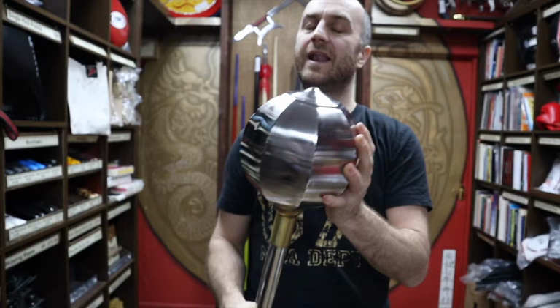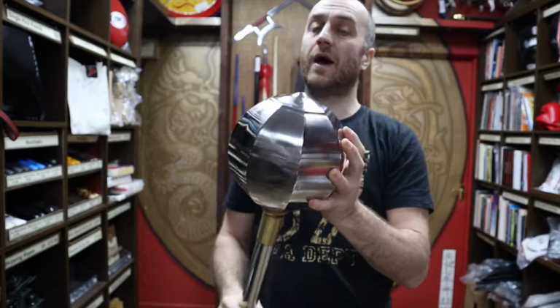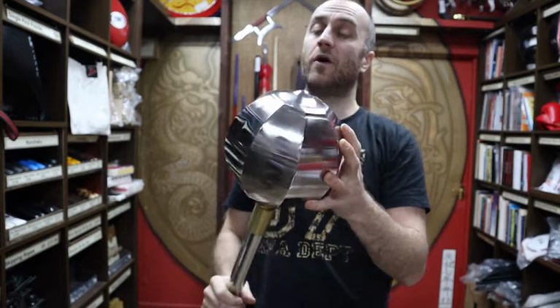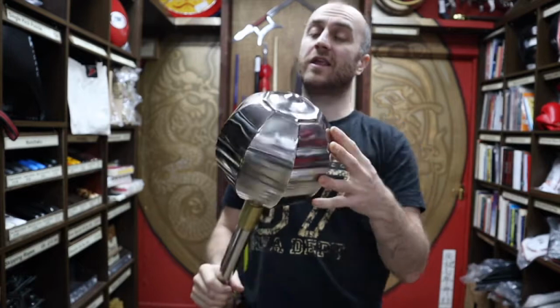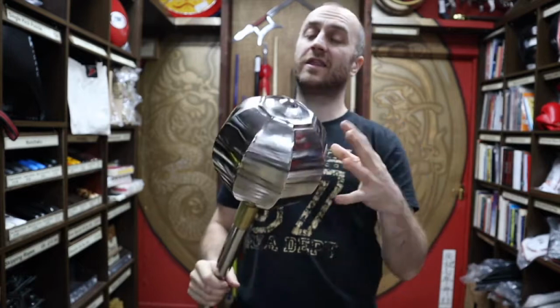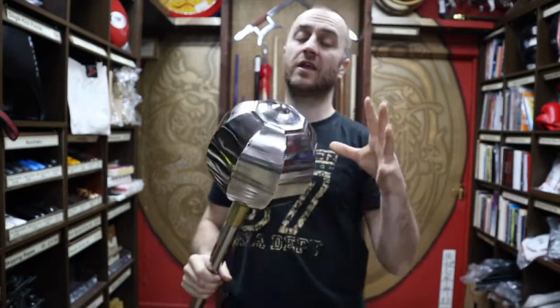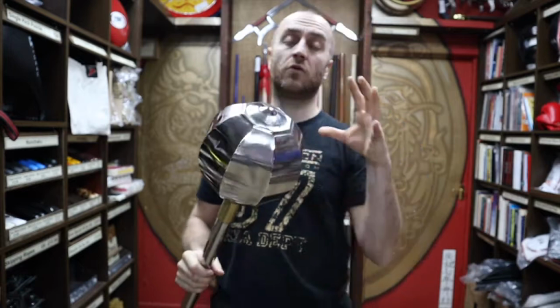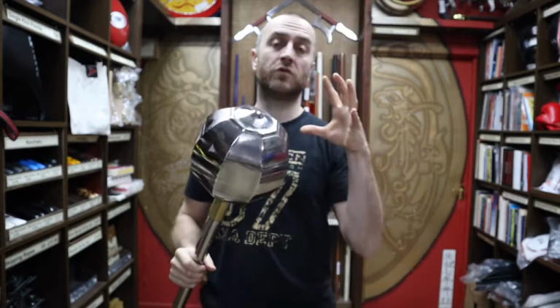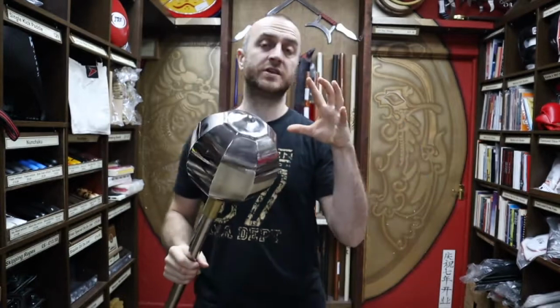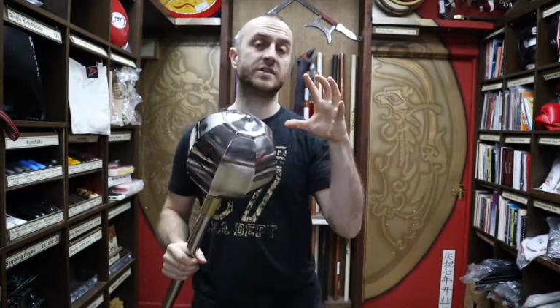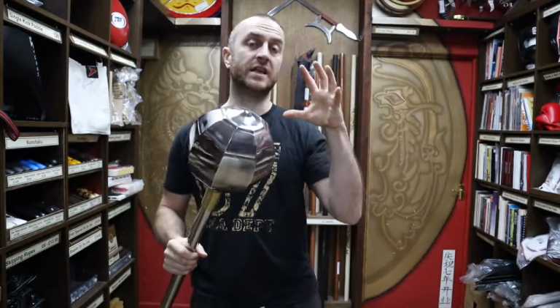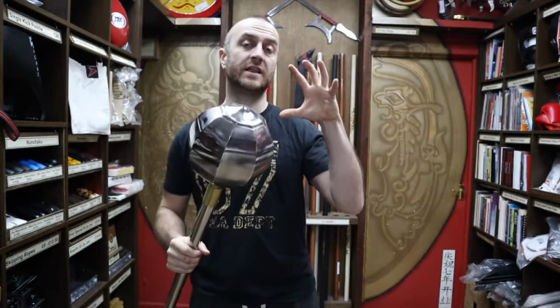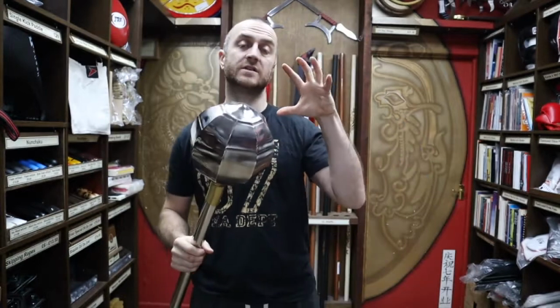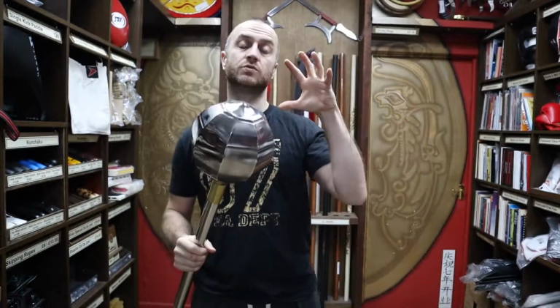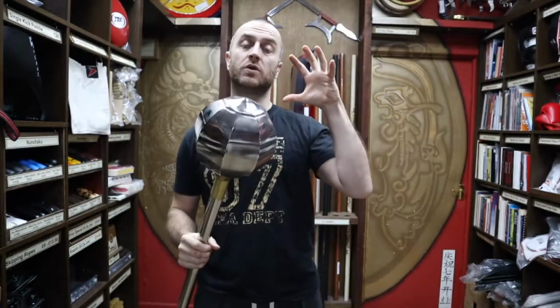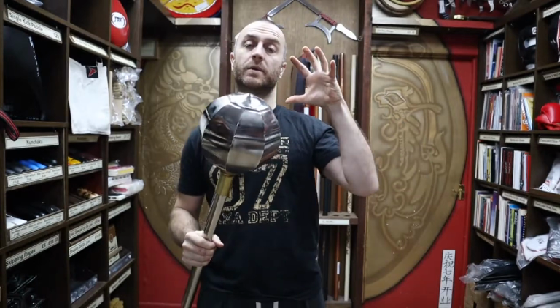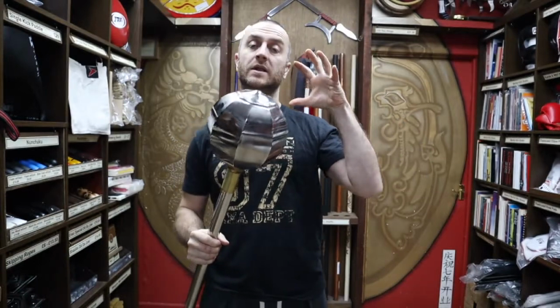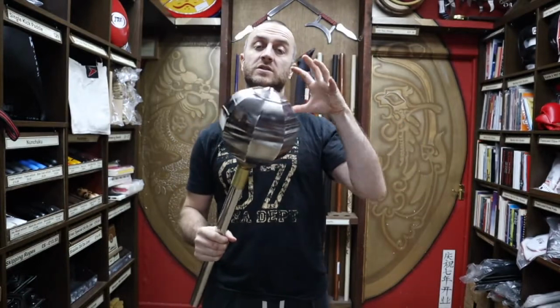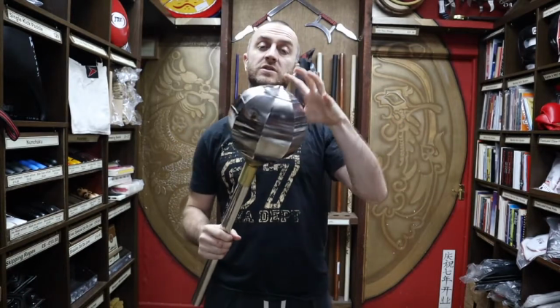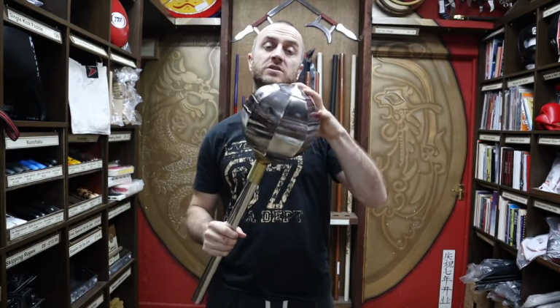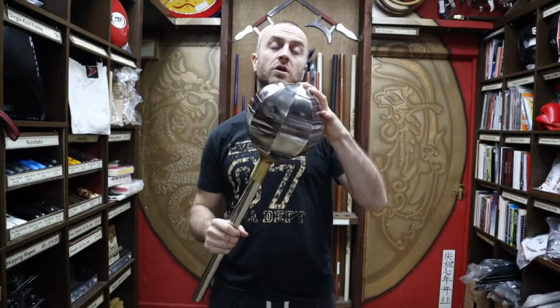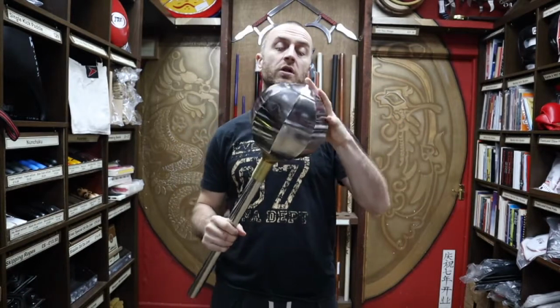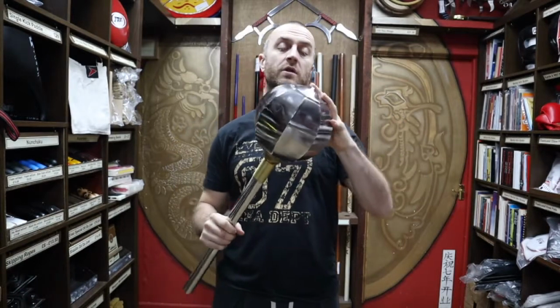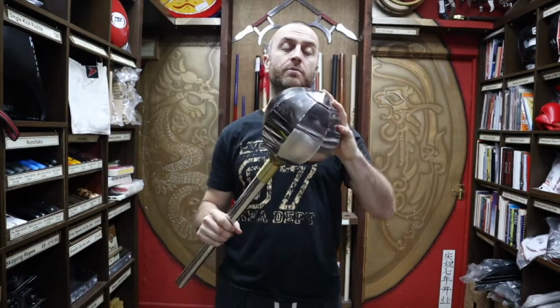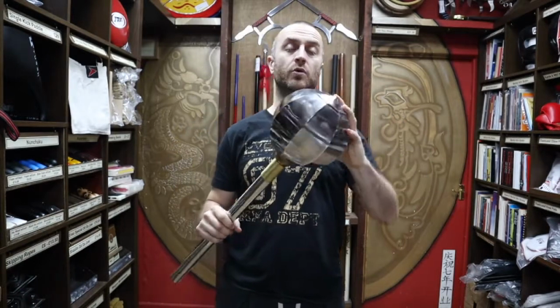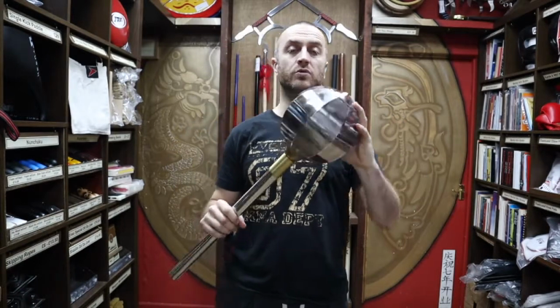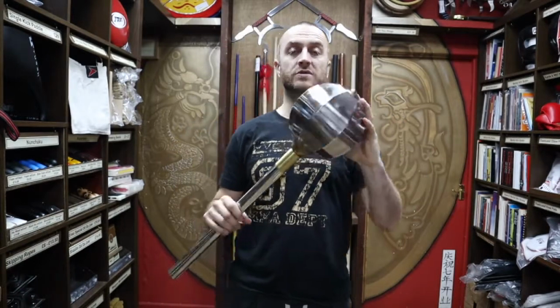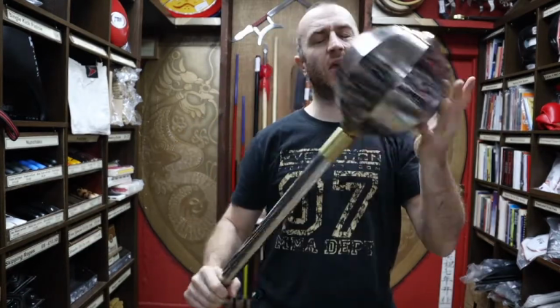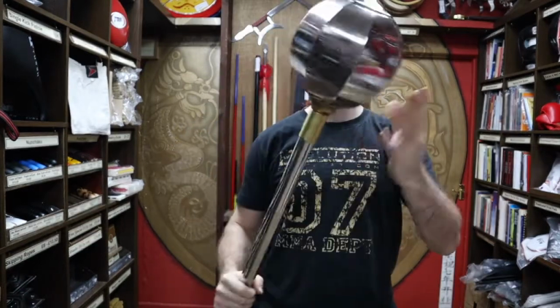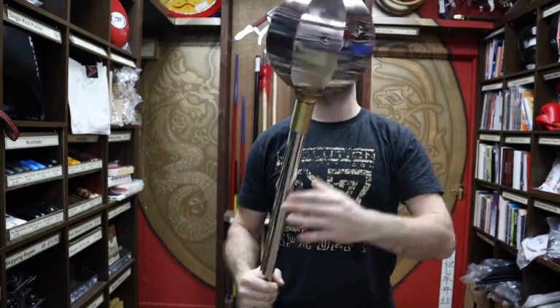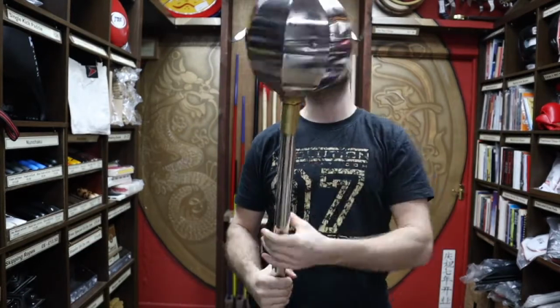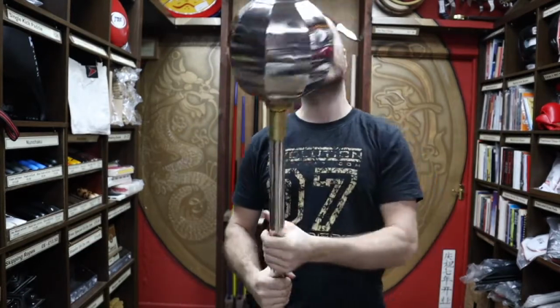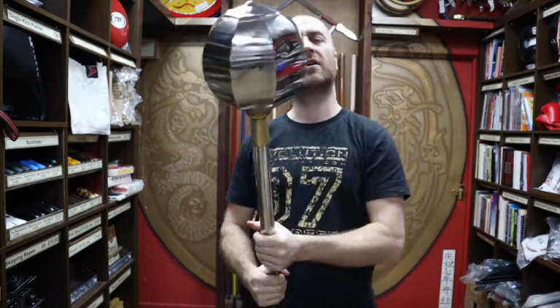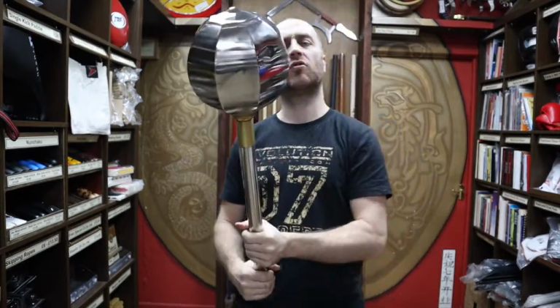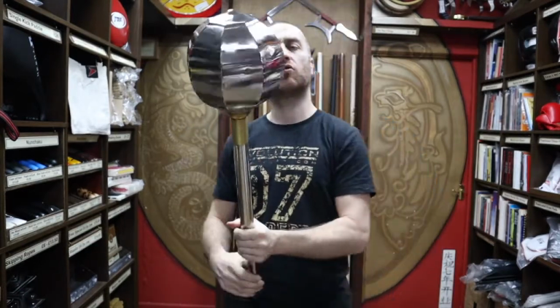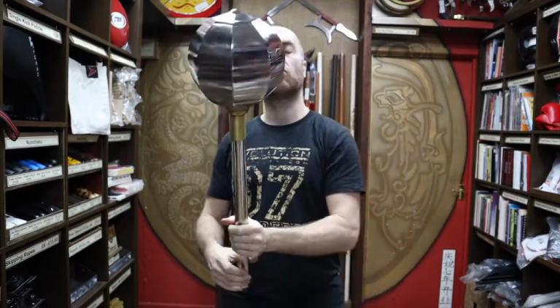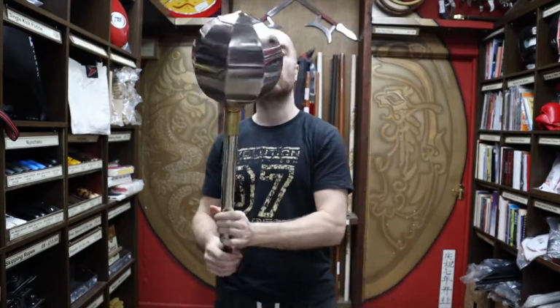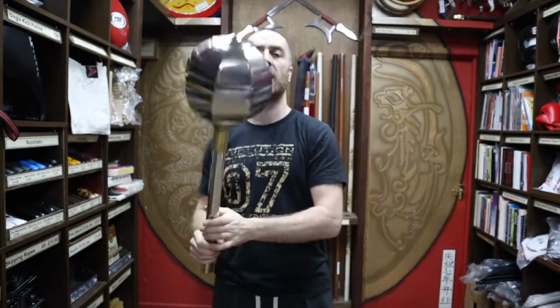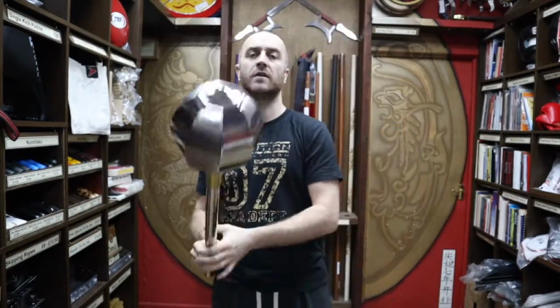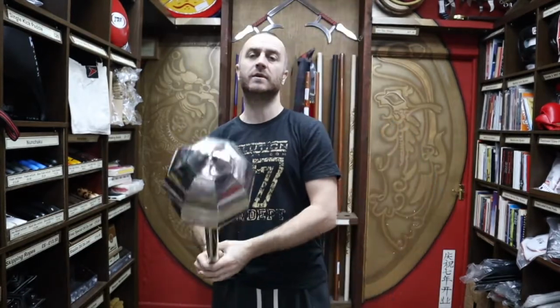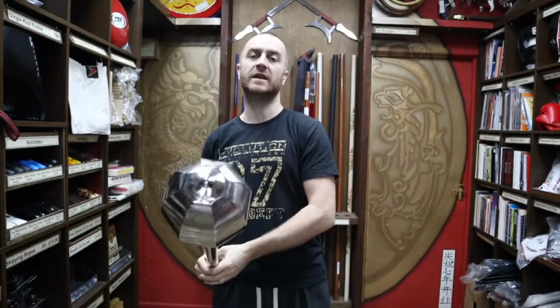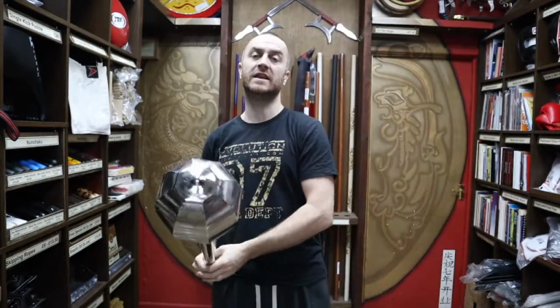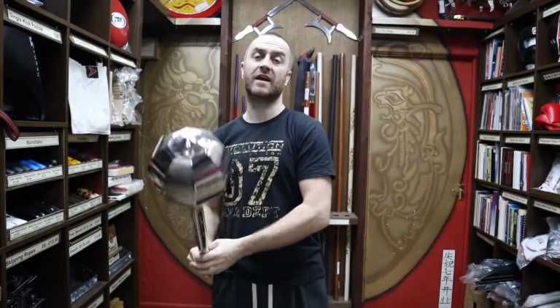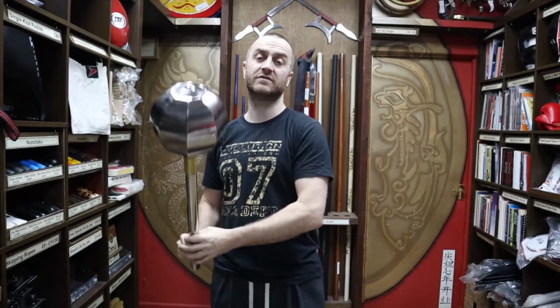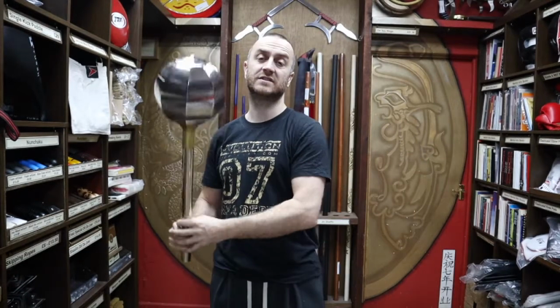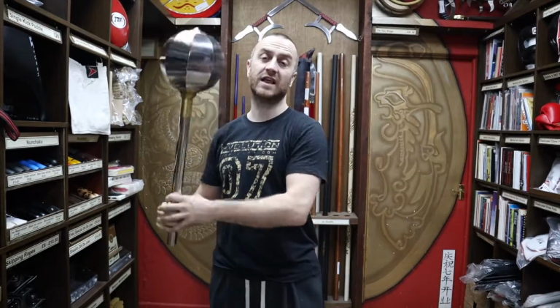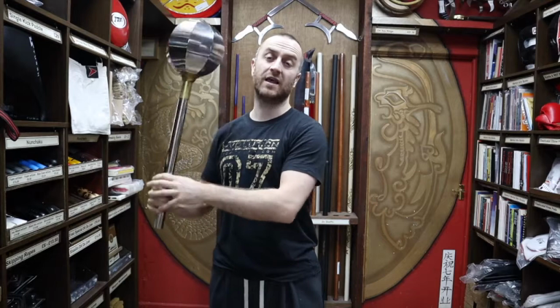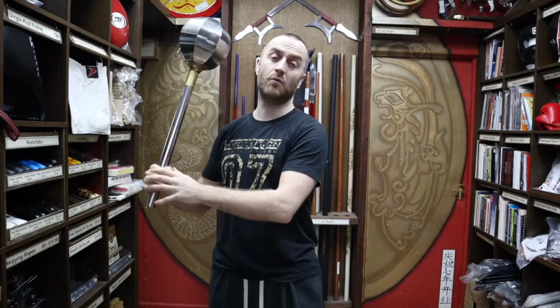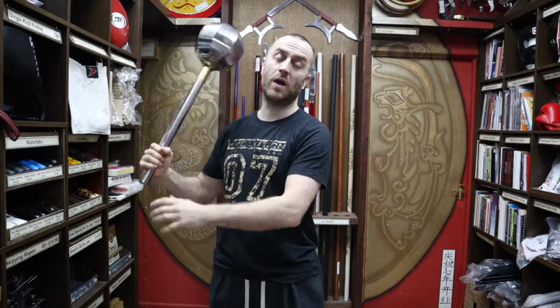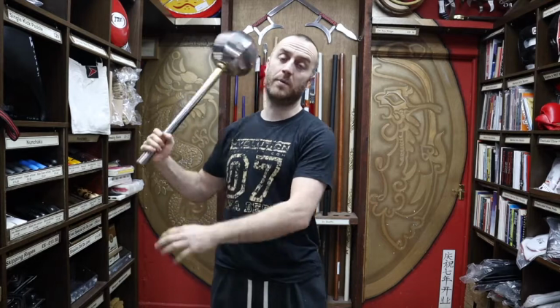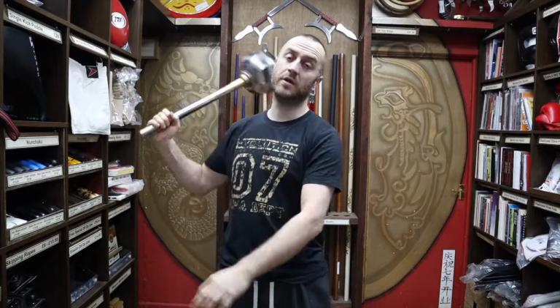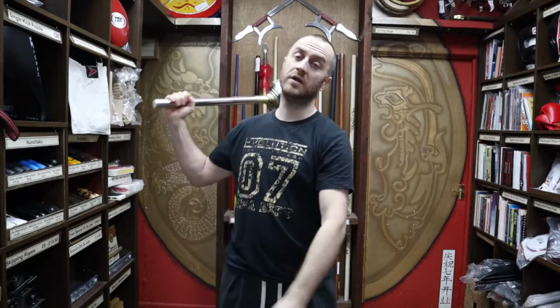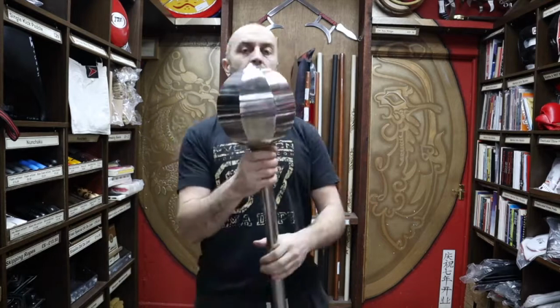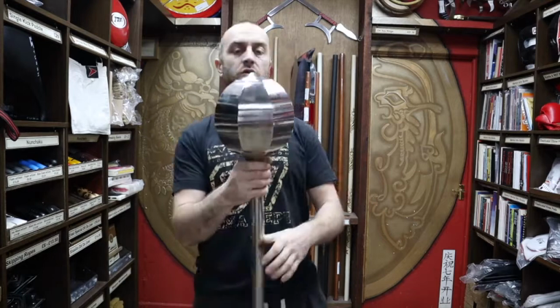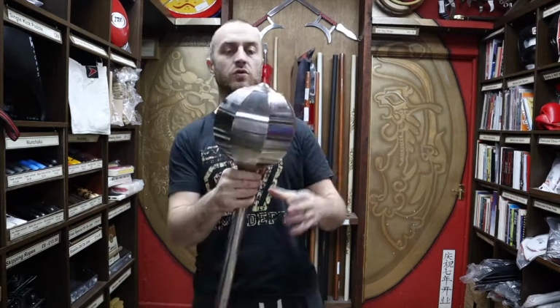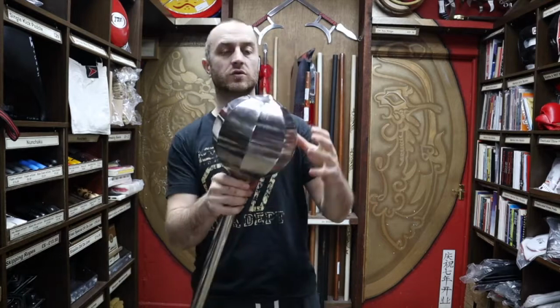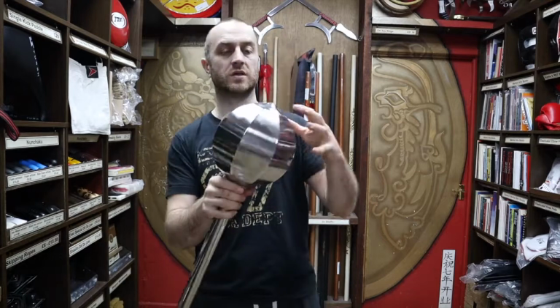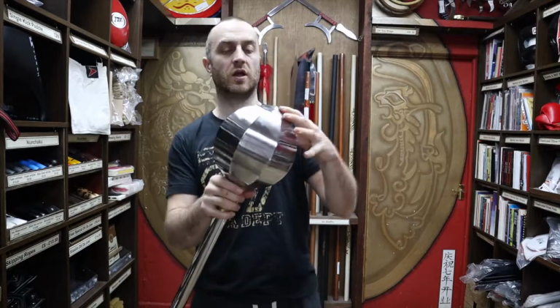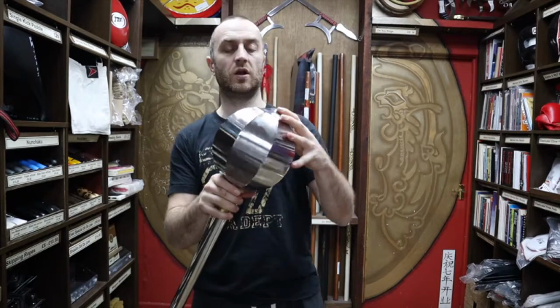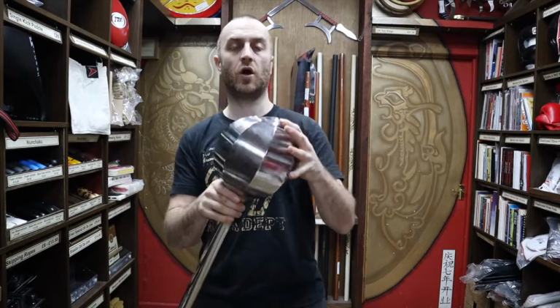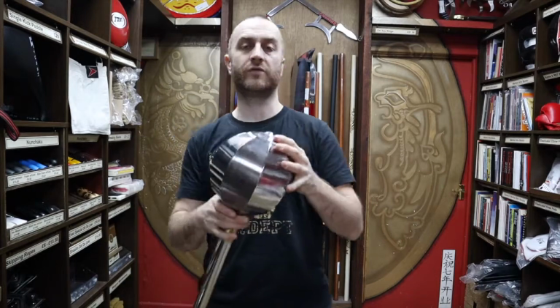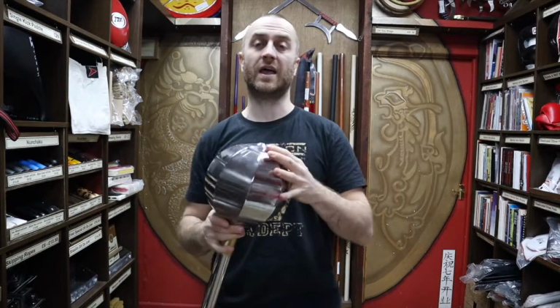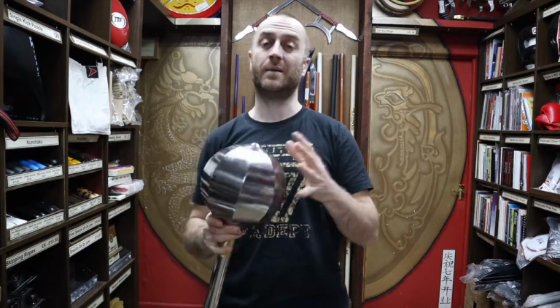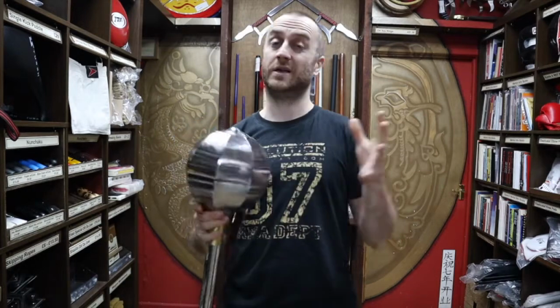Originally this would have been a solid boss — an incredibly devastating weapon that would cause a lot of damage.